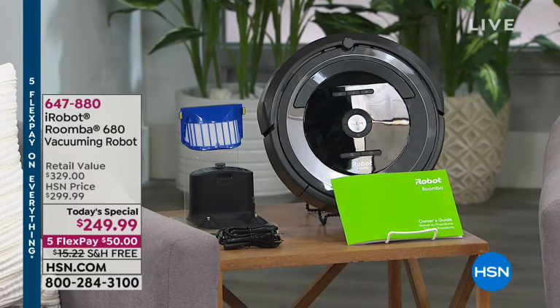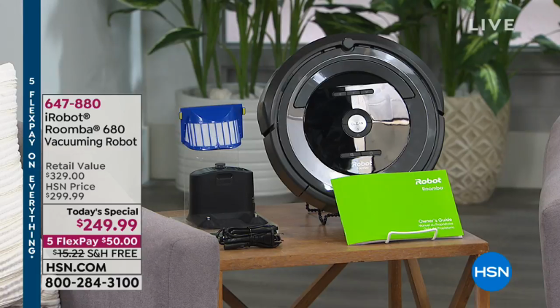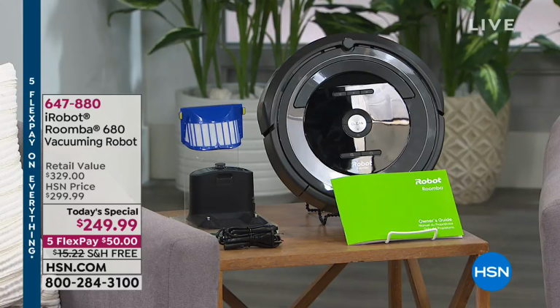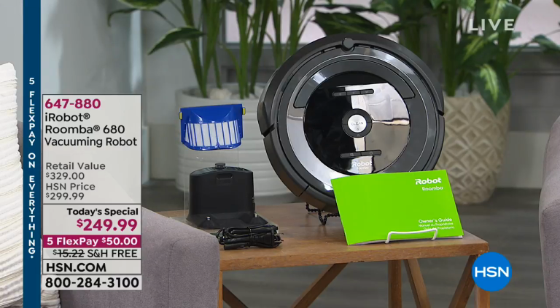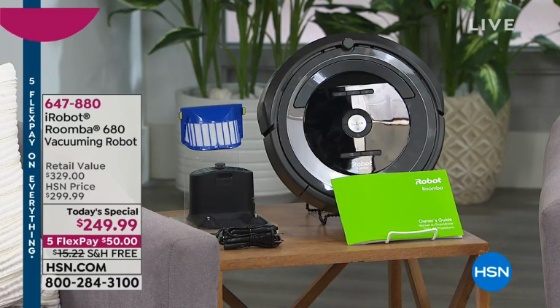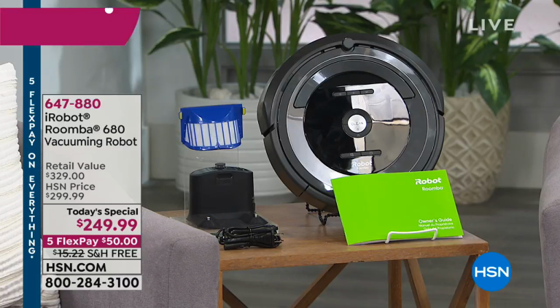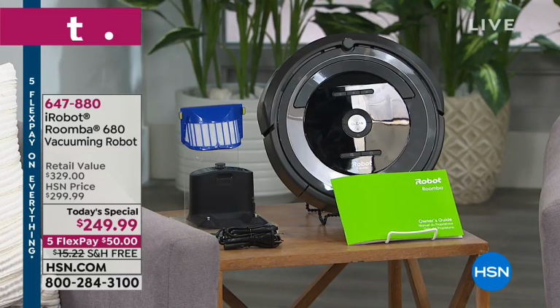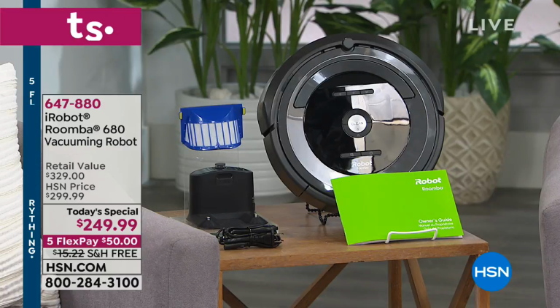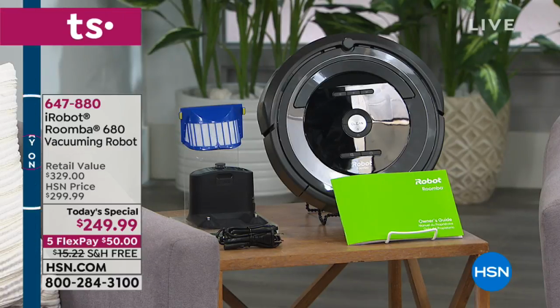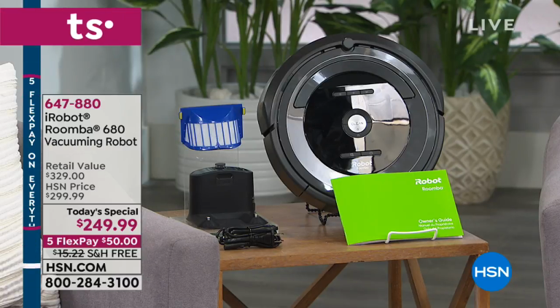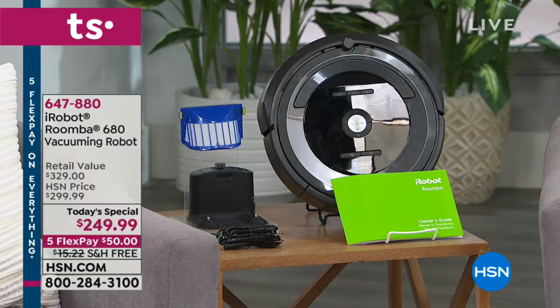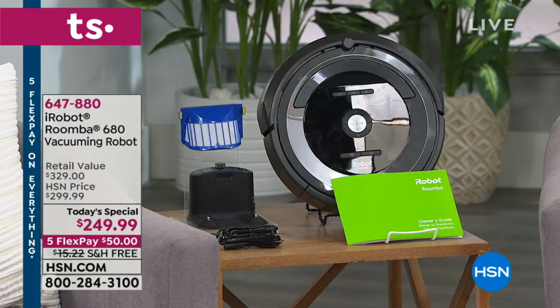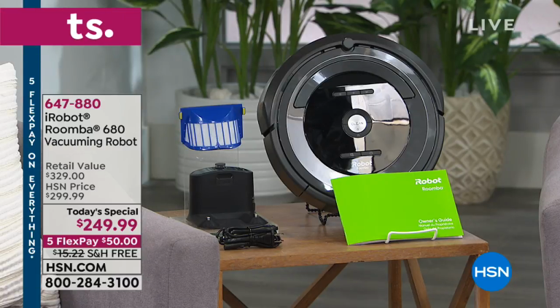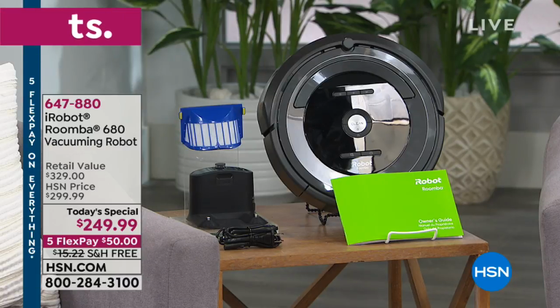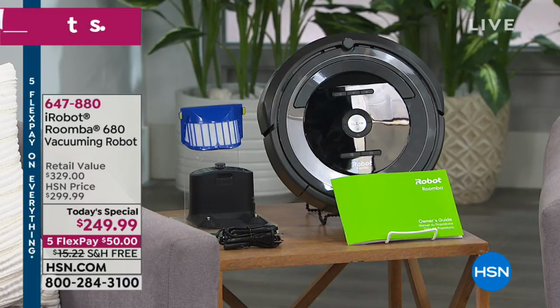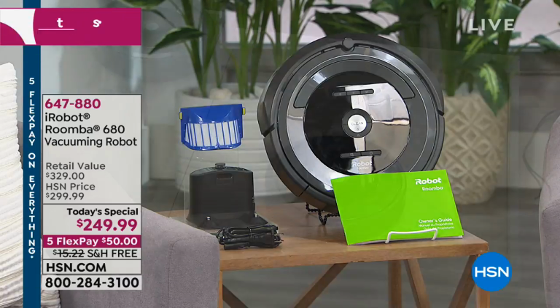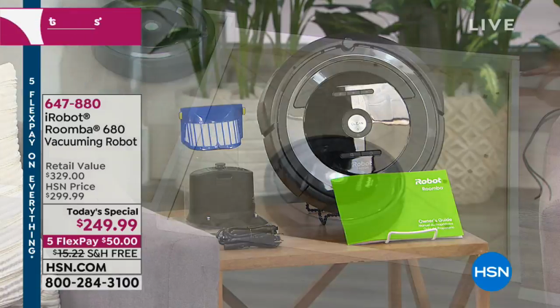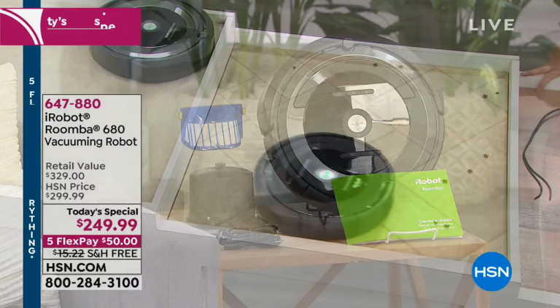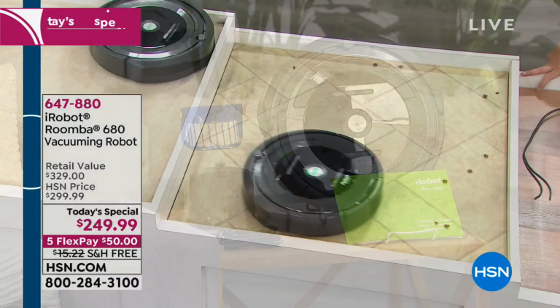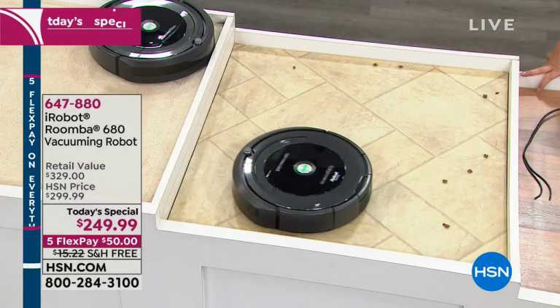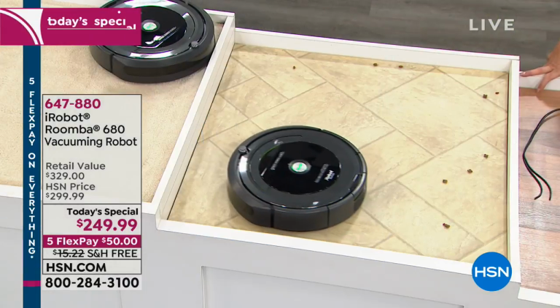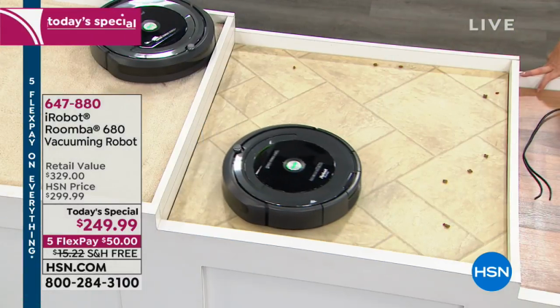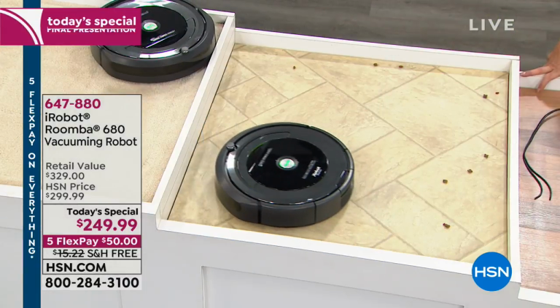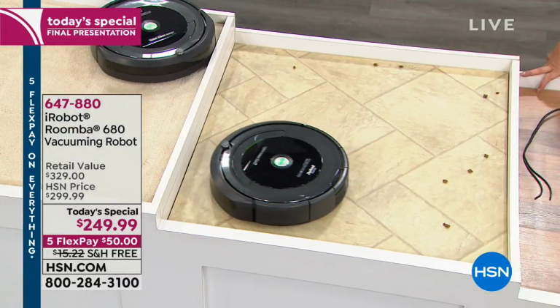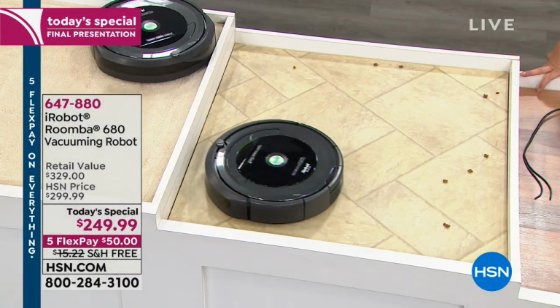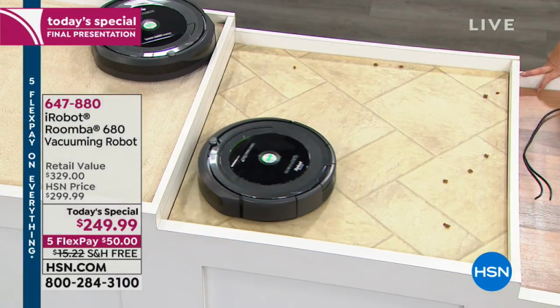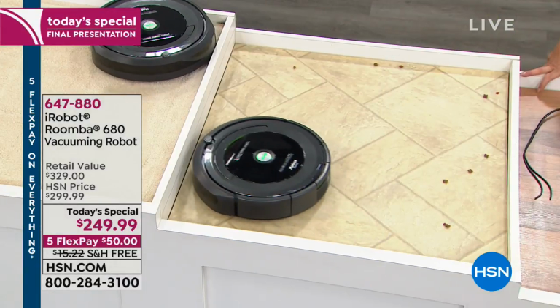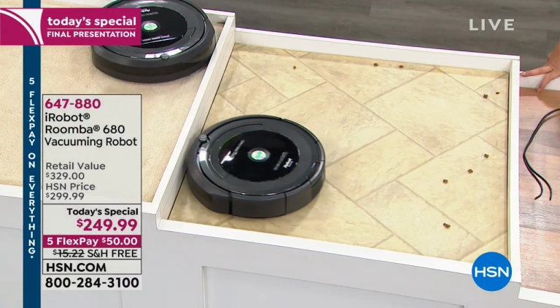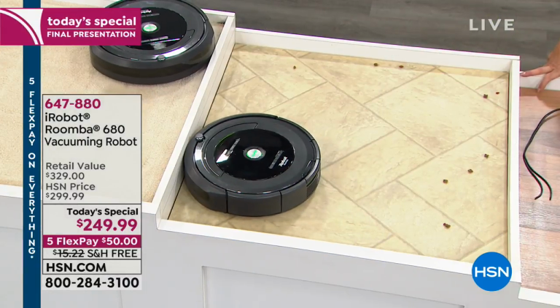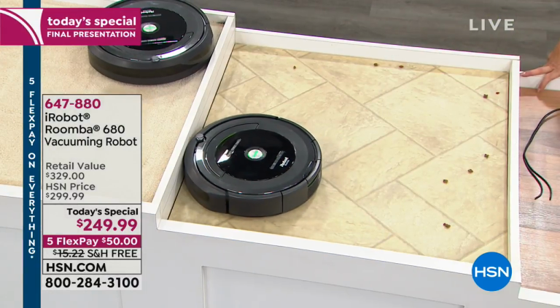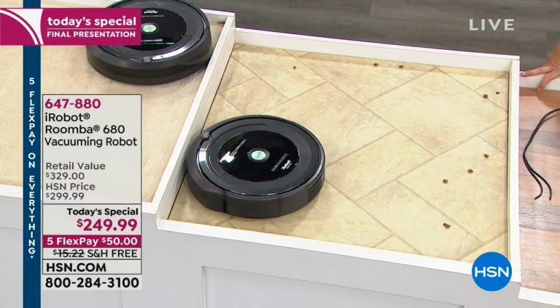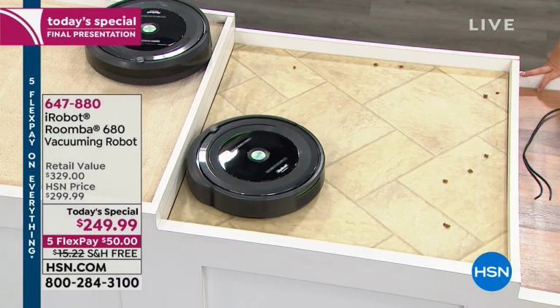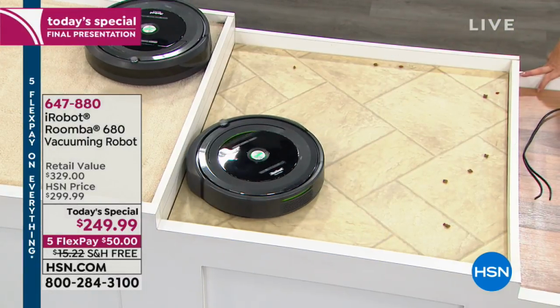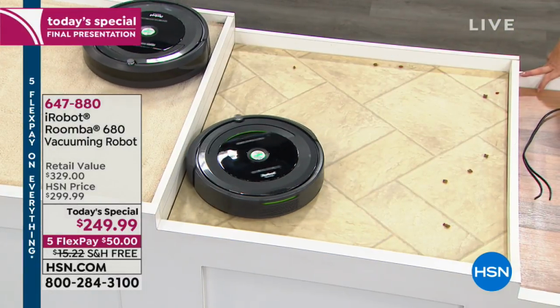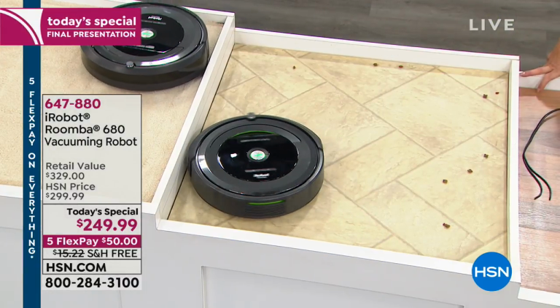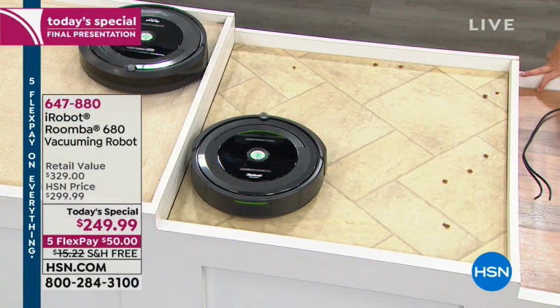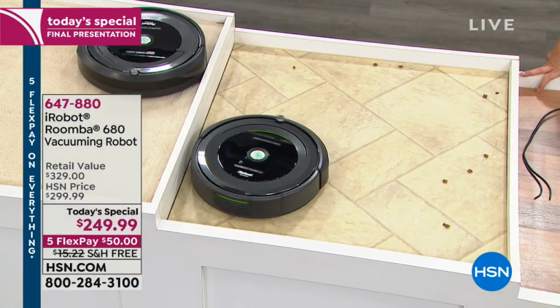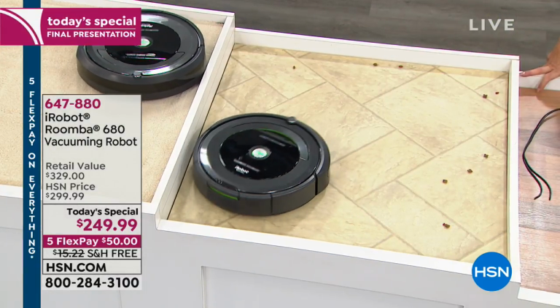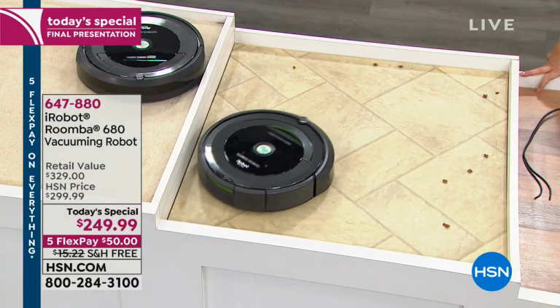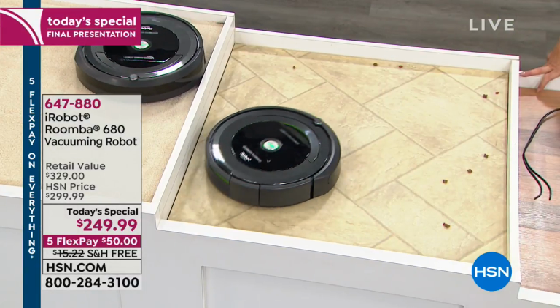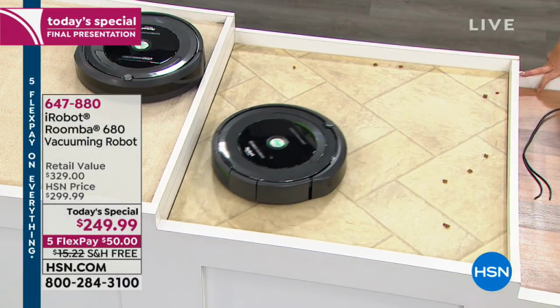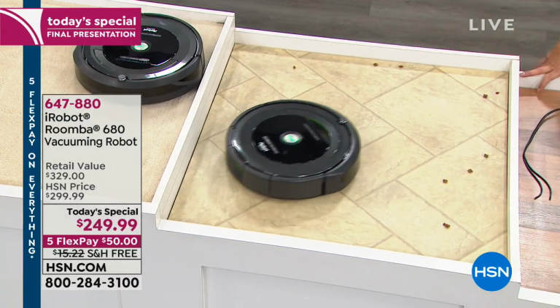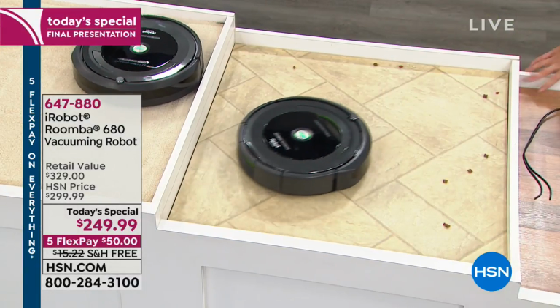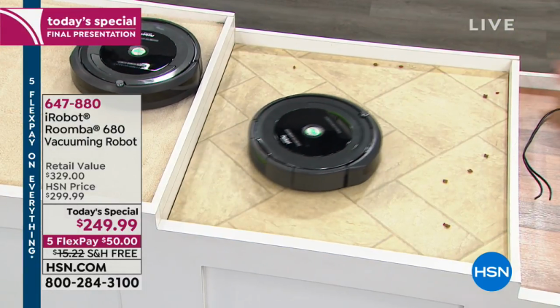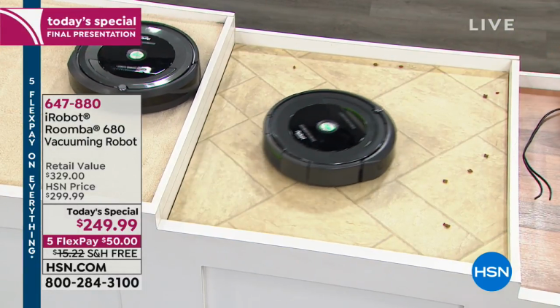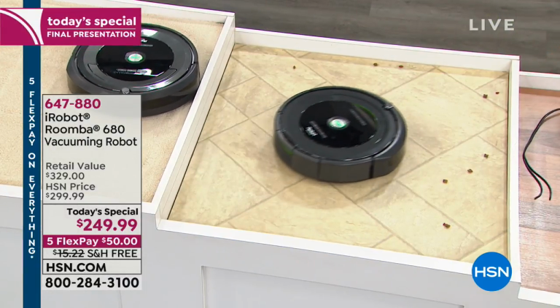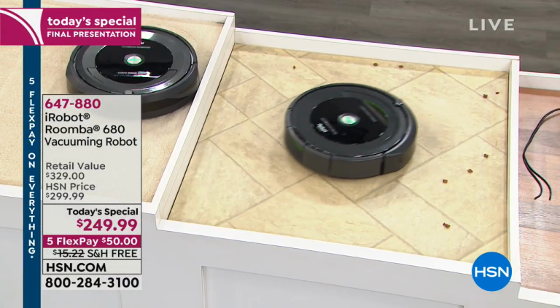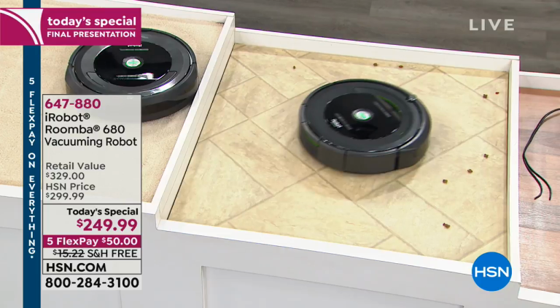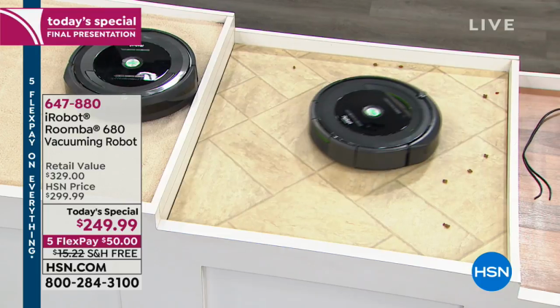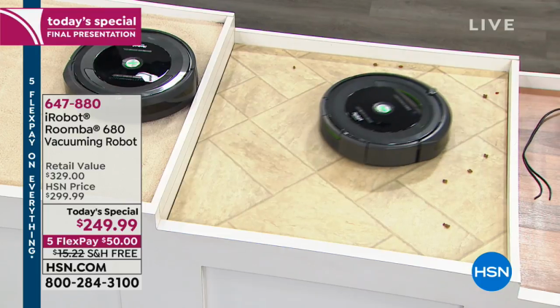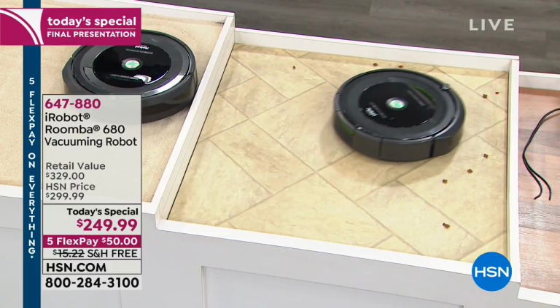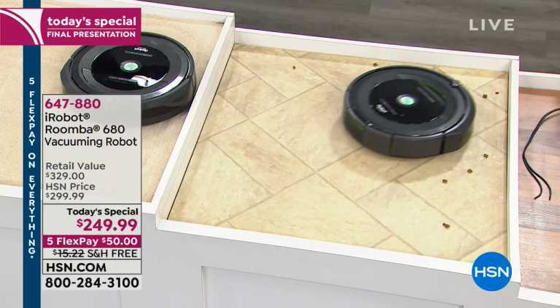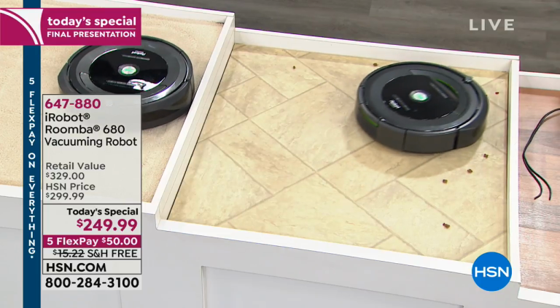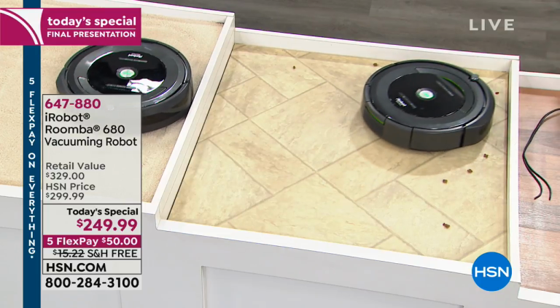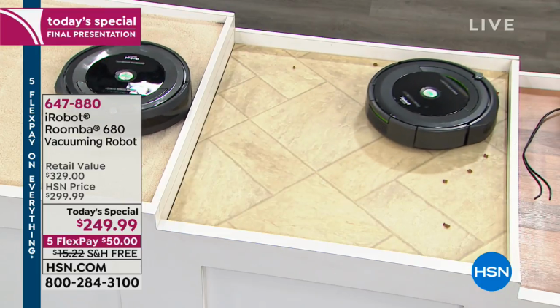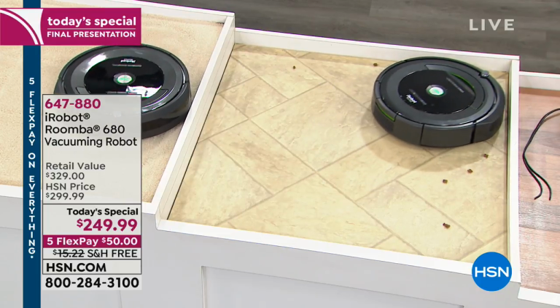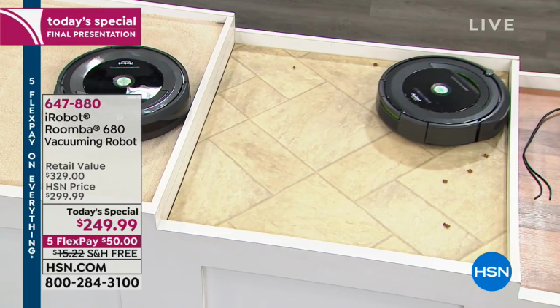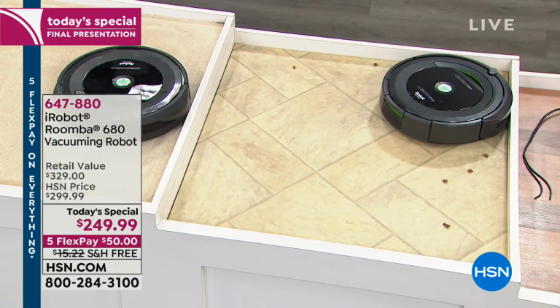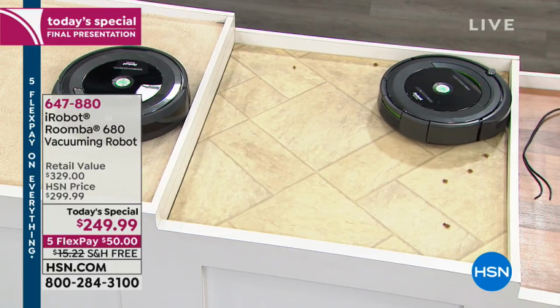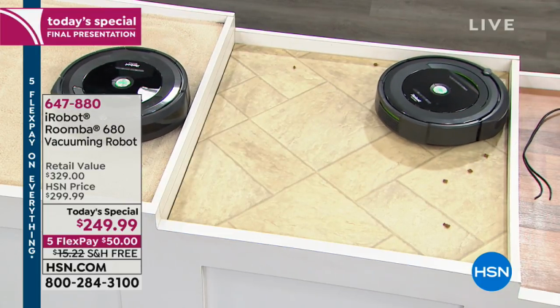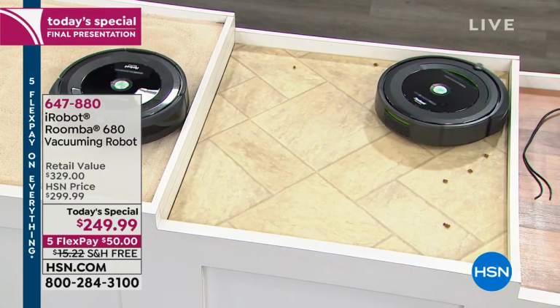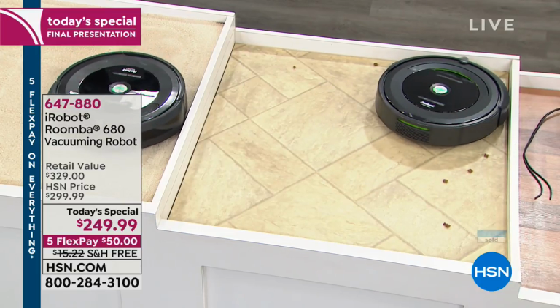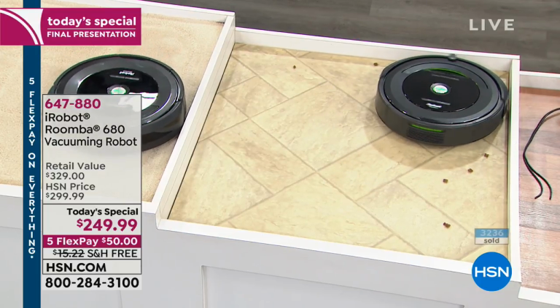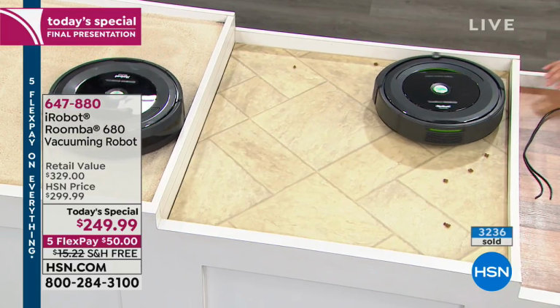The final price is about $1,500 or $1,600 at this stage. We're going to send it to you with free shipping and handling and with five flex pays of $50.